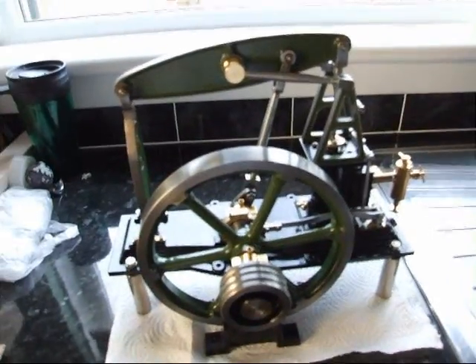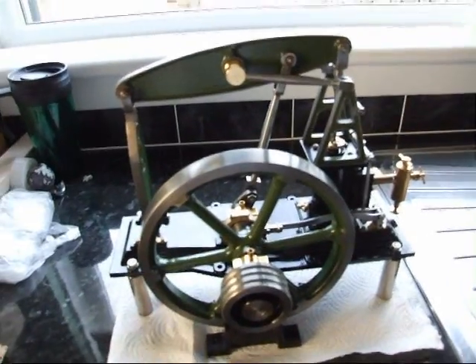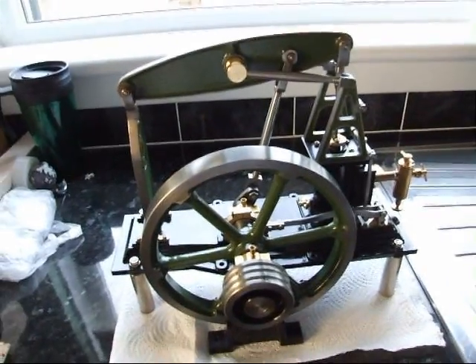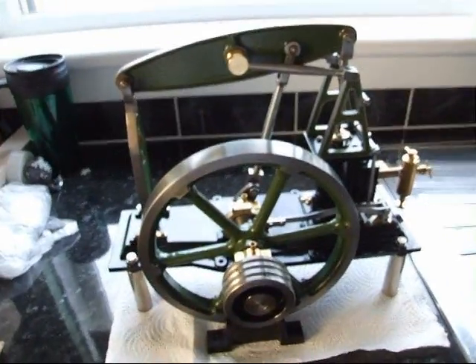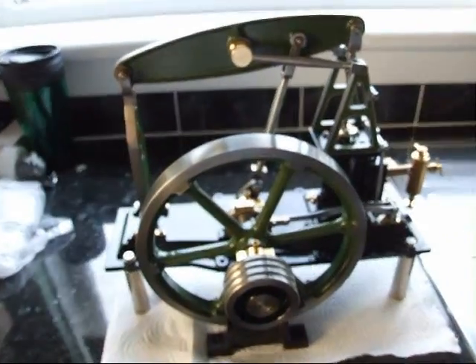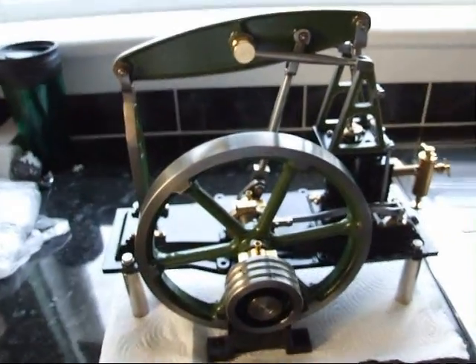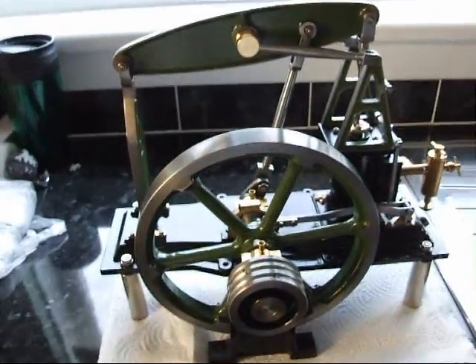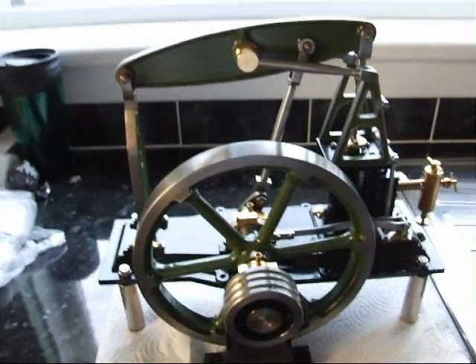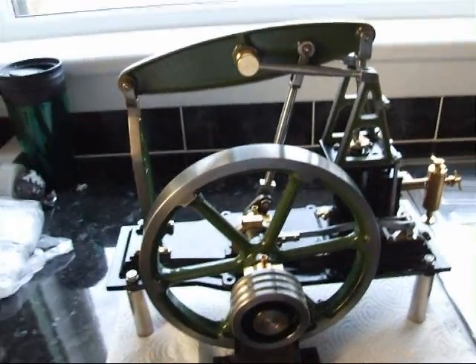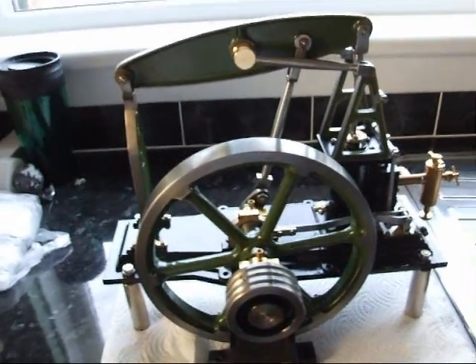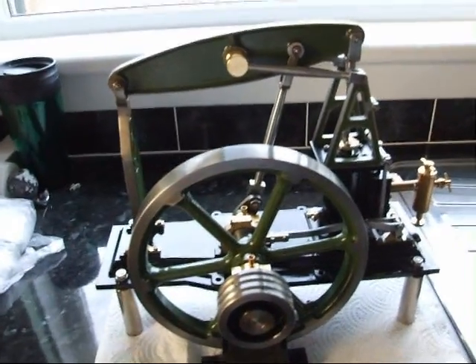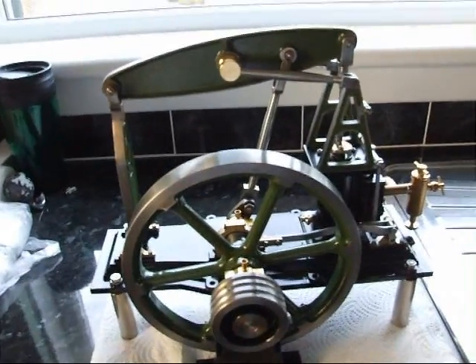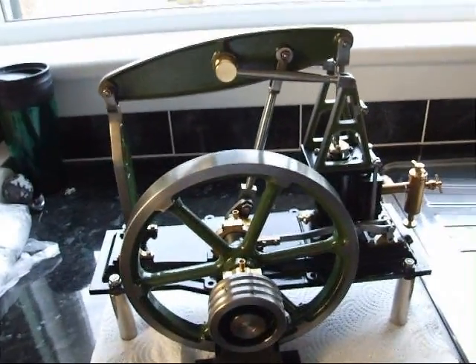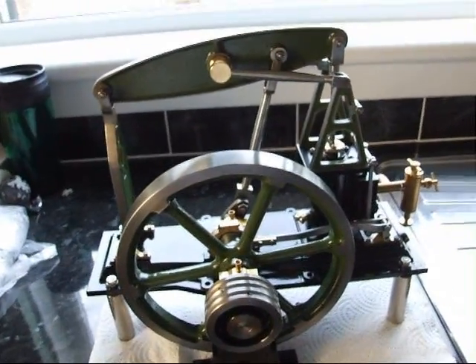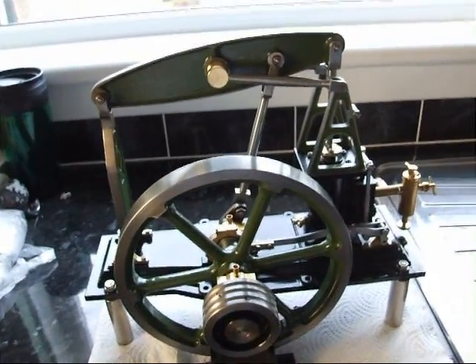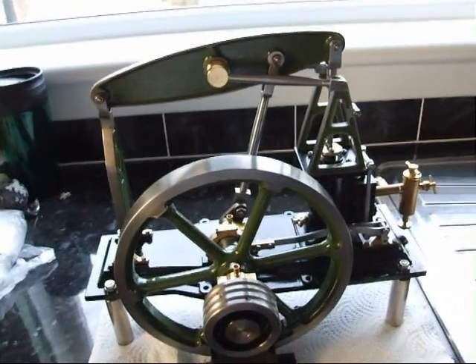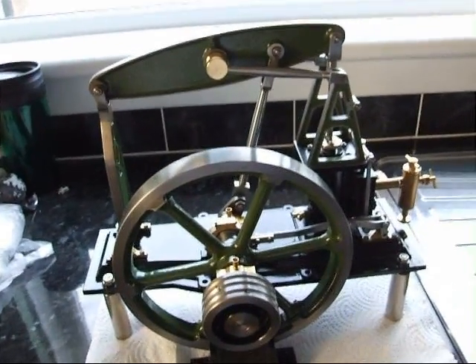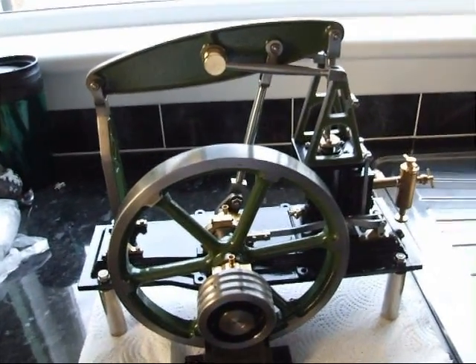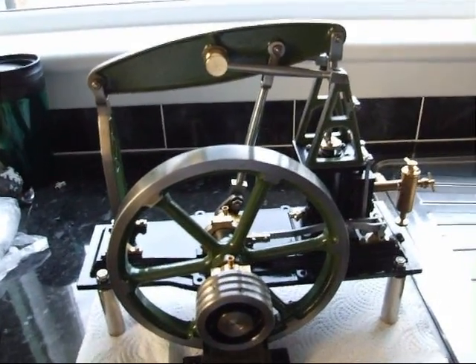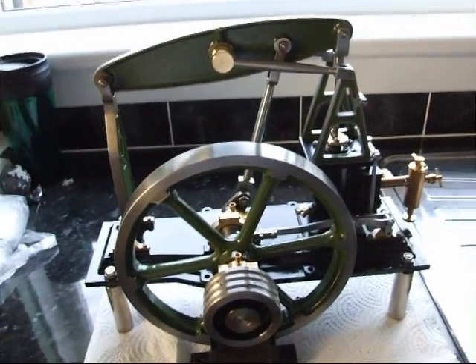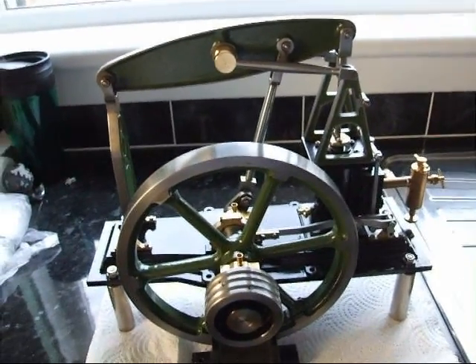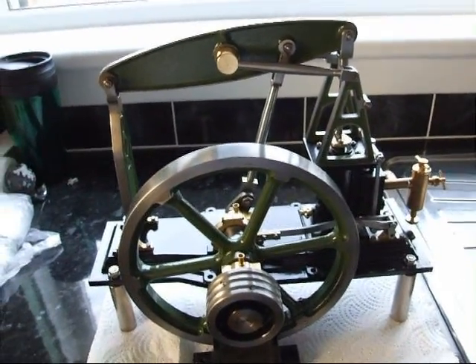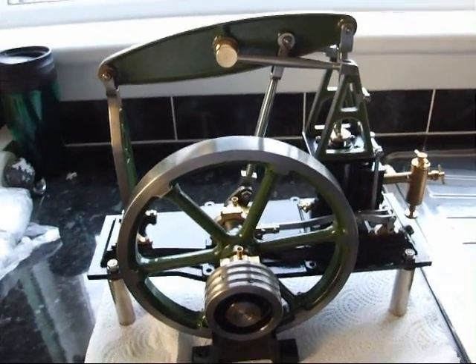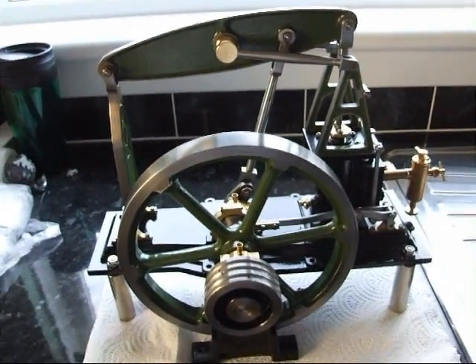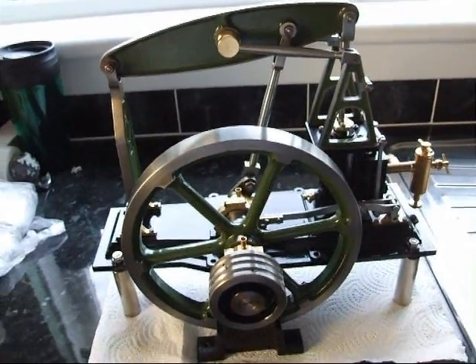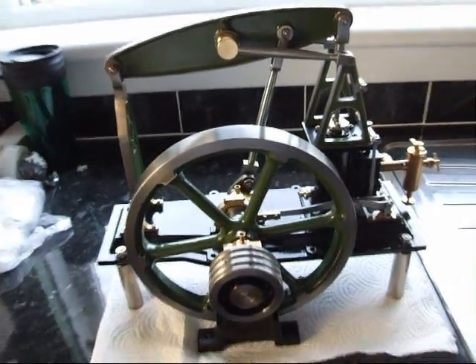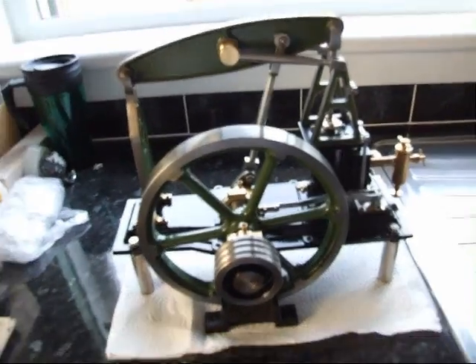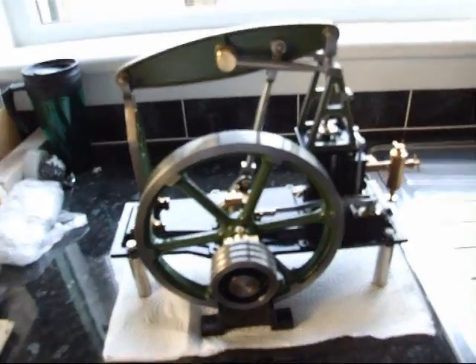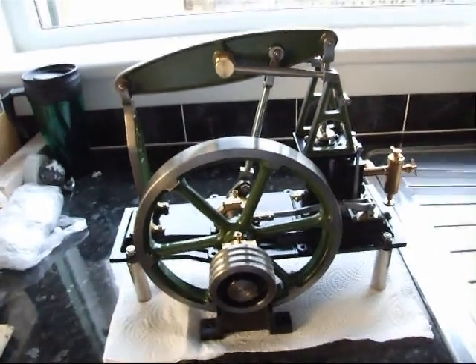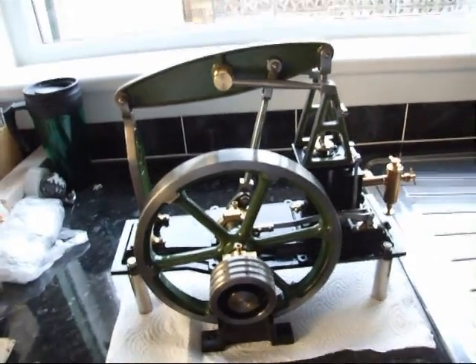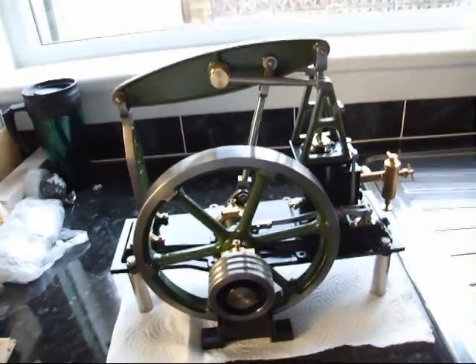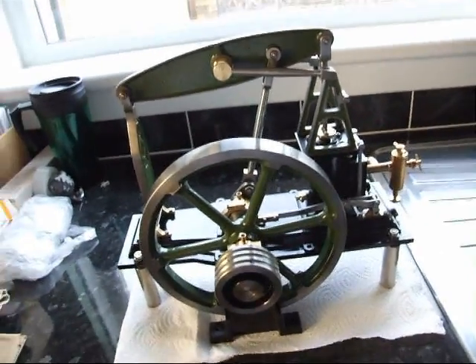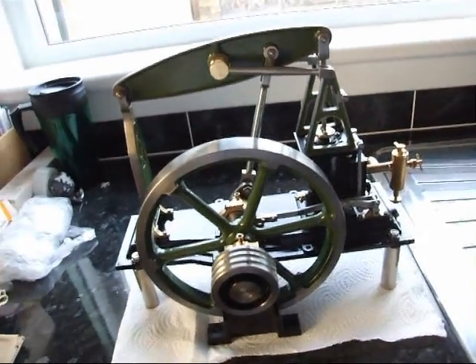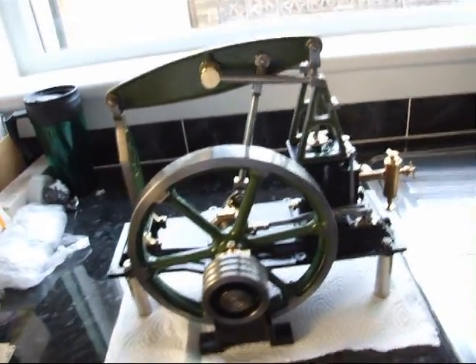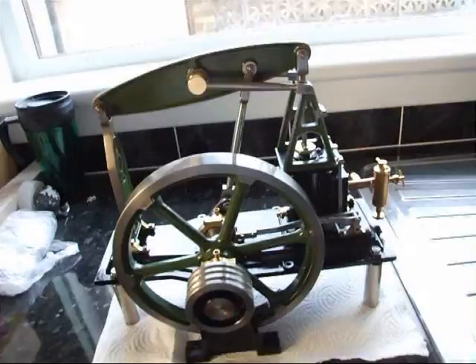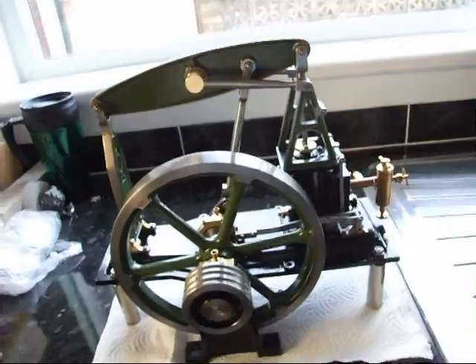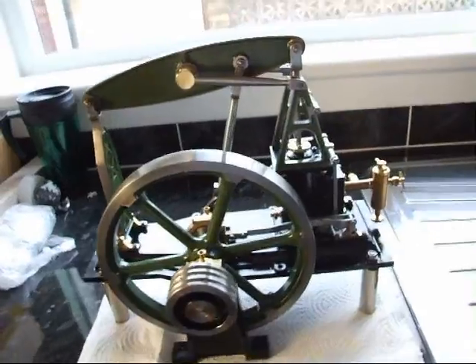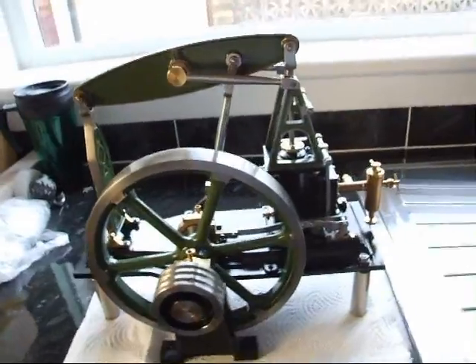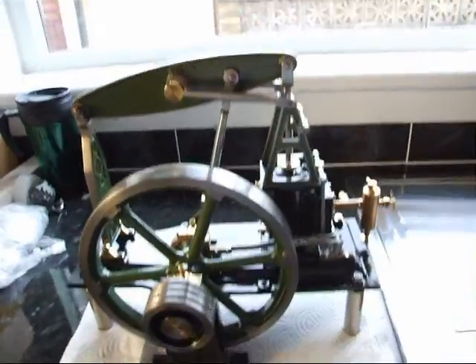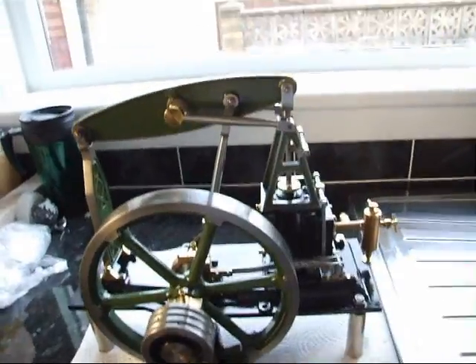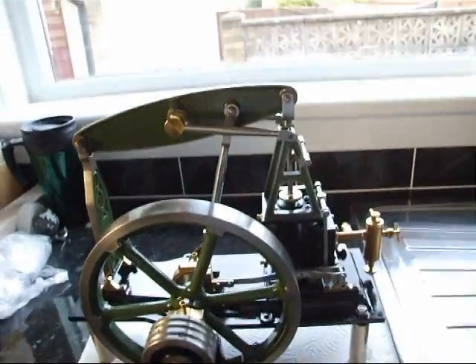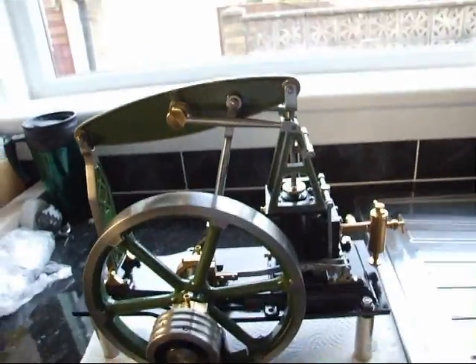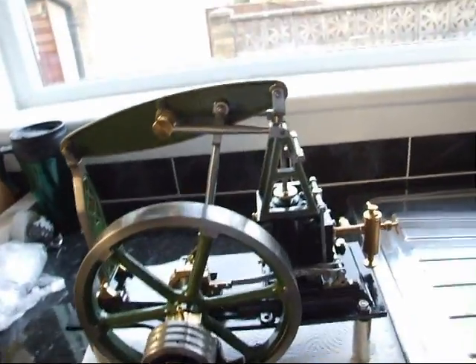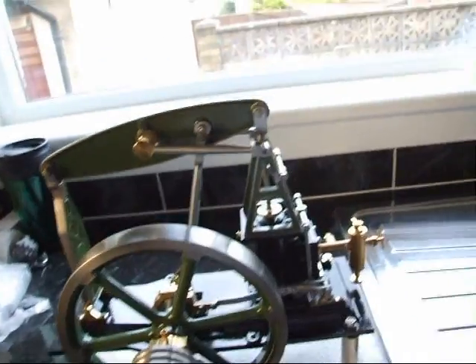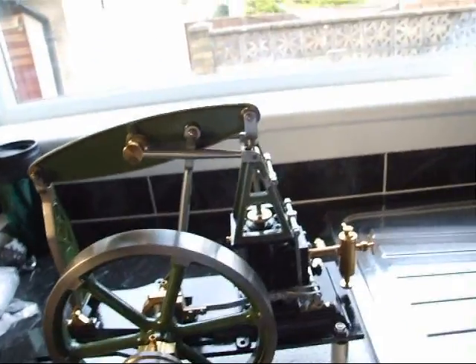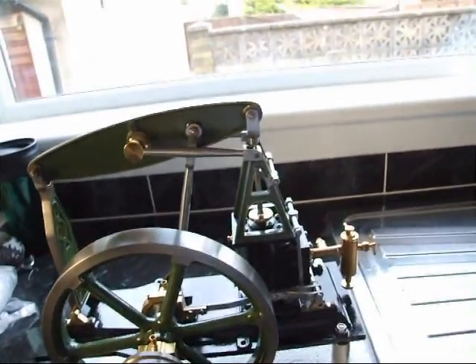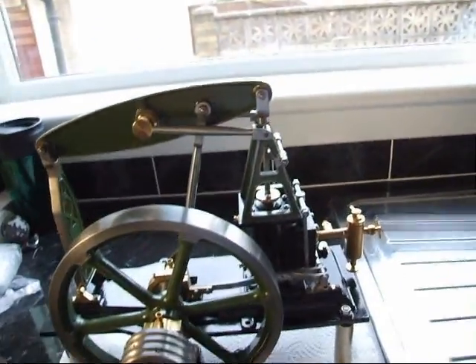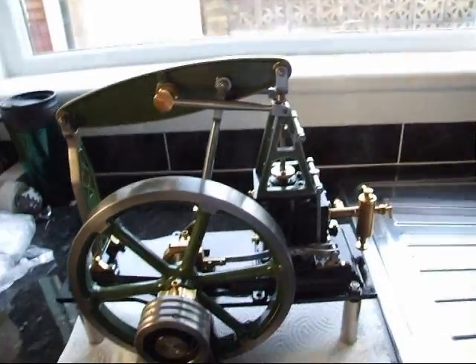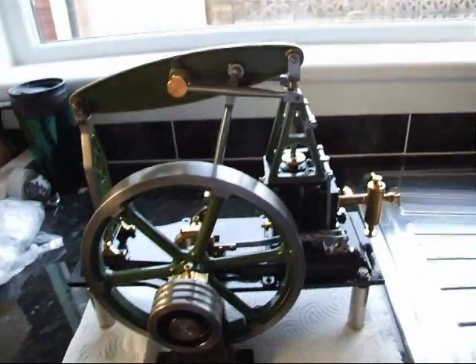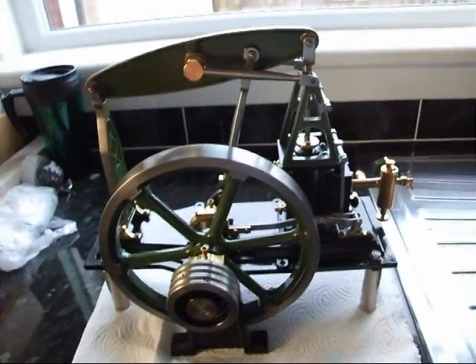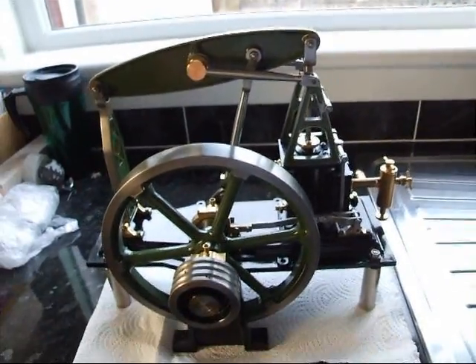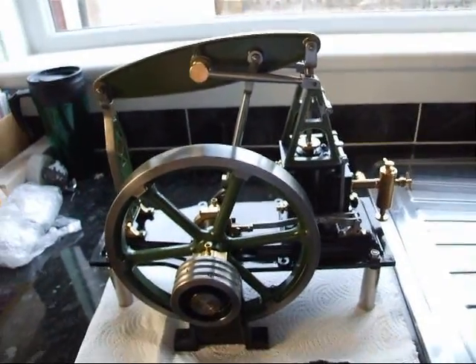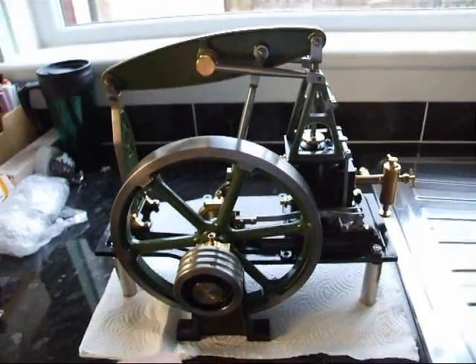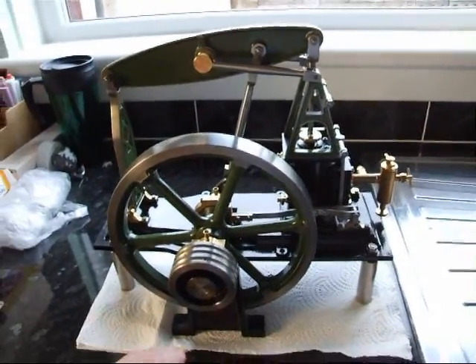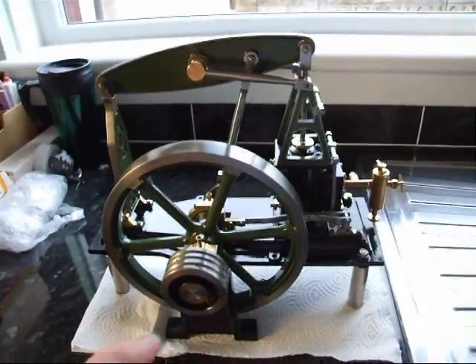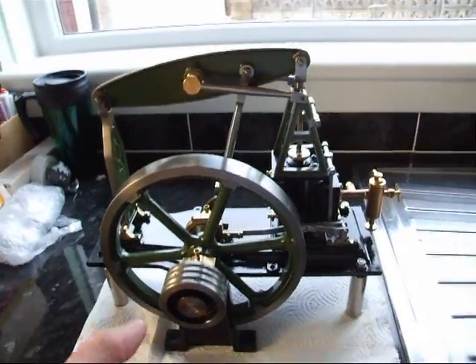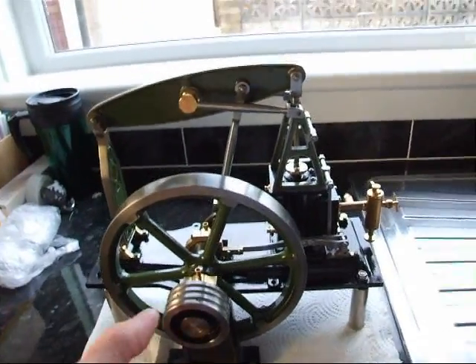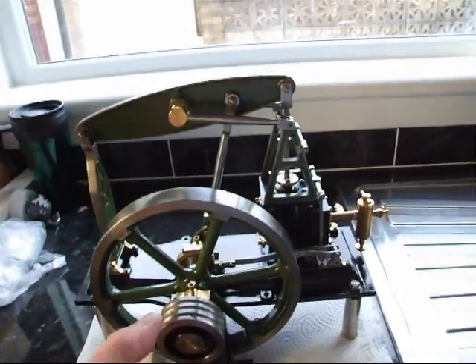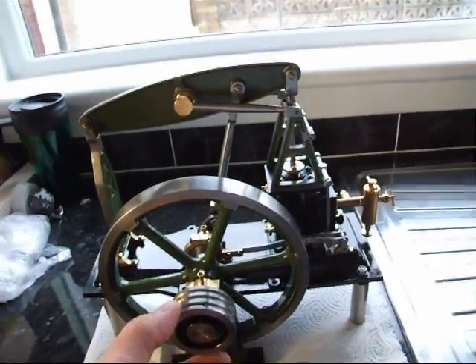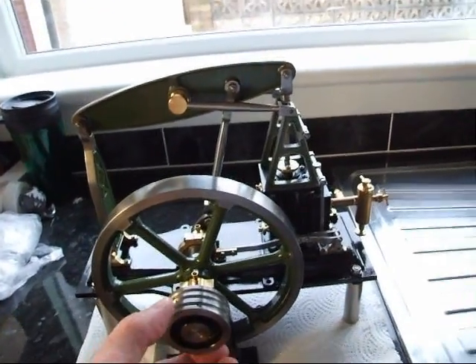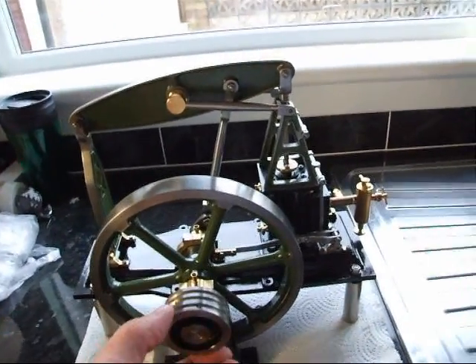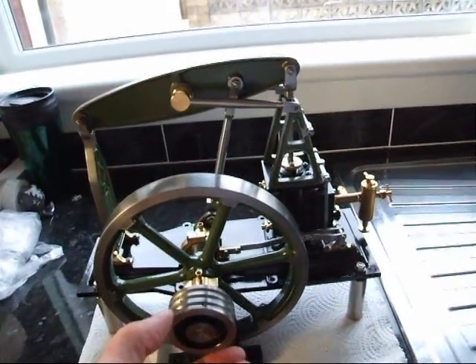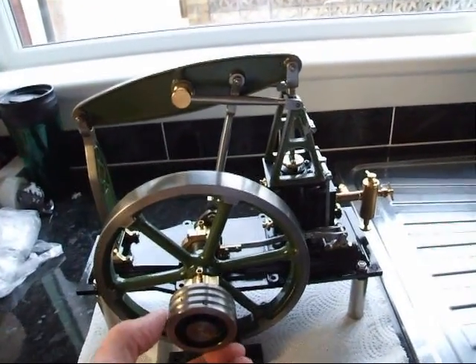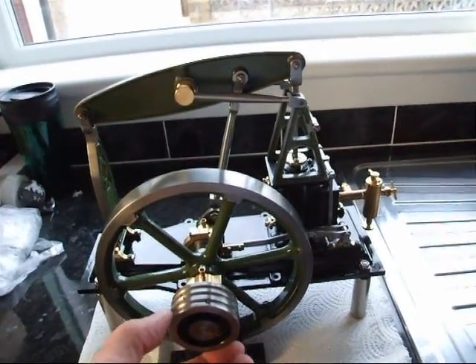This is the Stuart's half beam engine. It's a standalone stationary engine, and it works really well with steam.